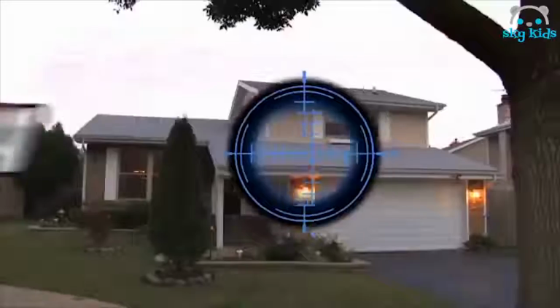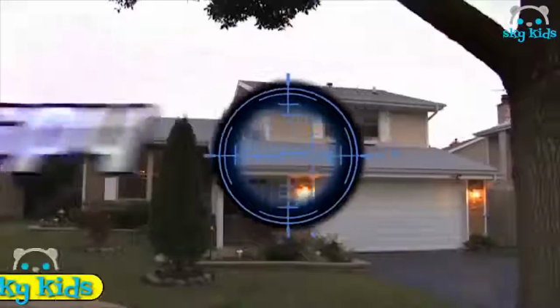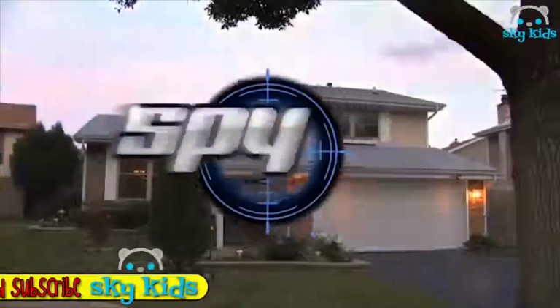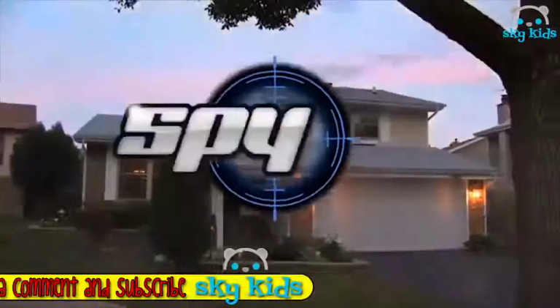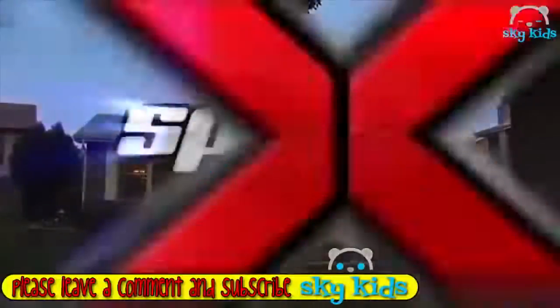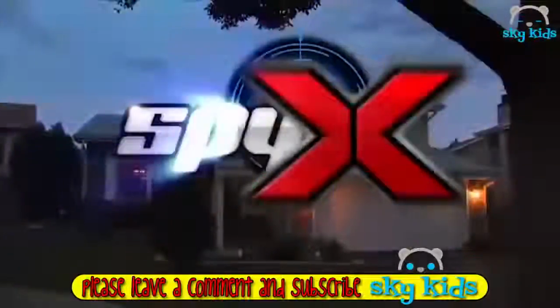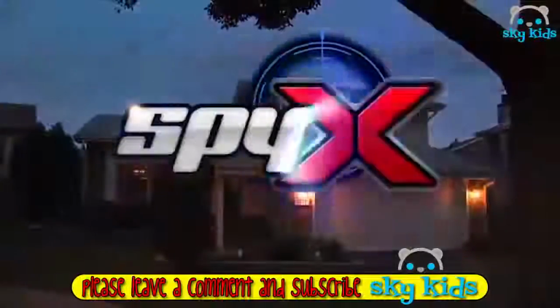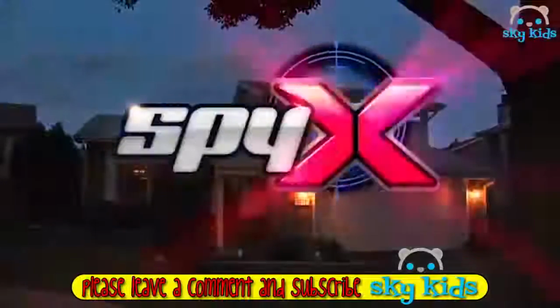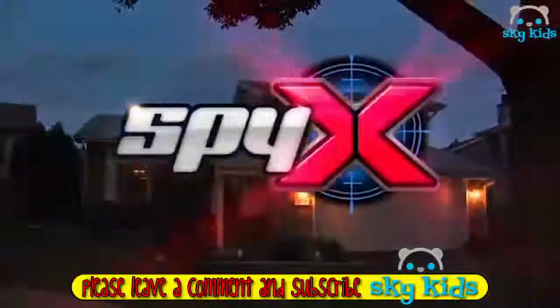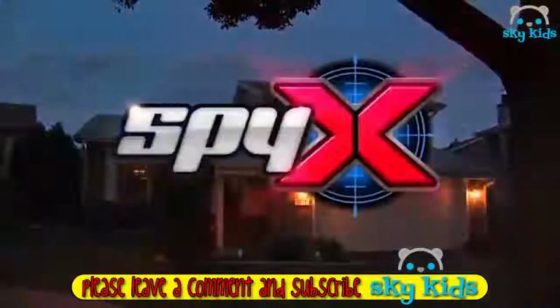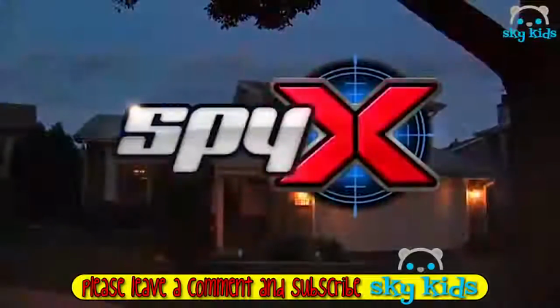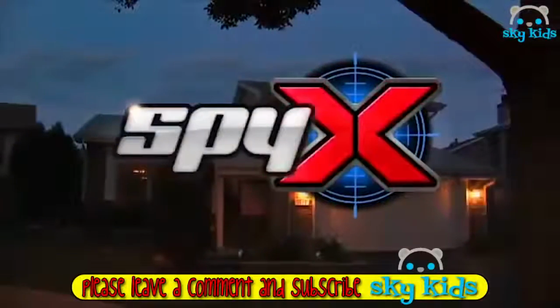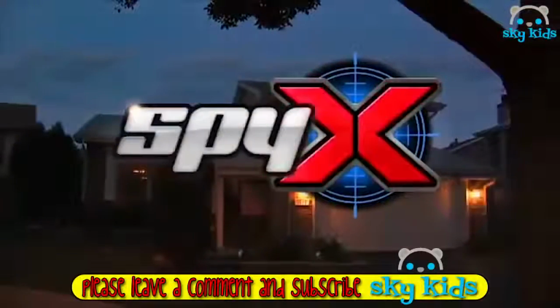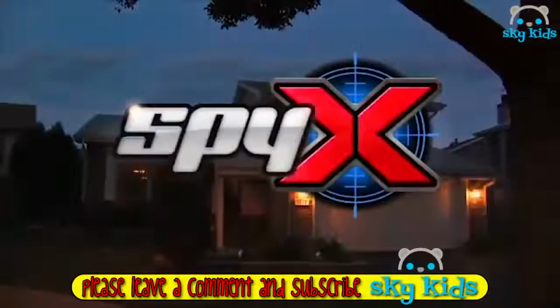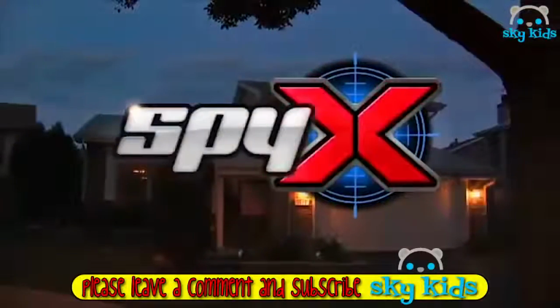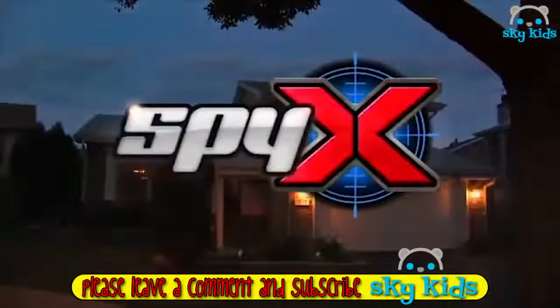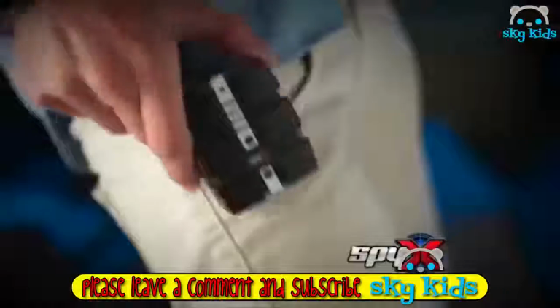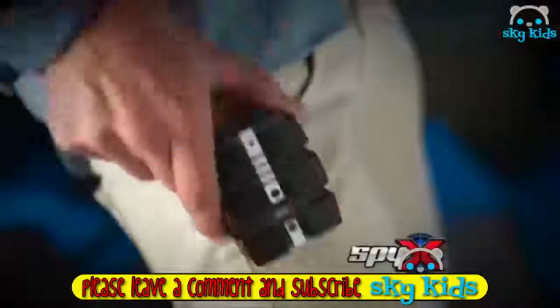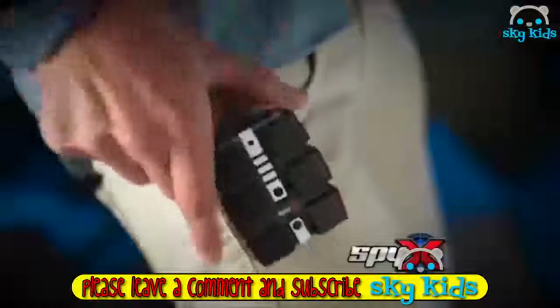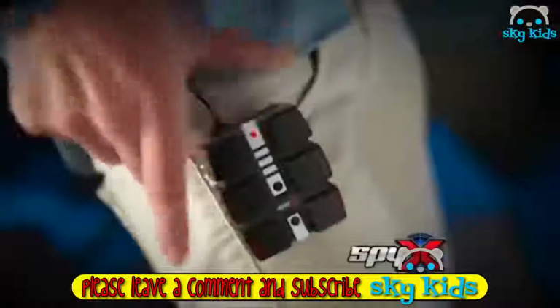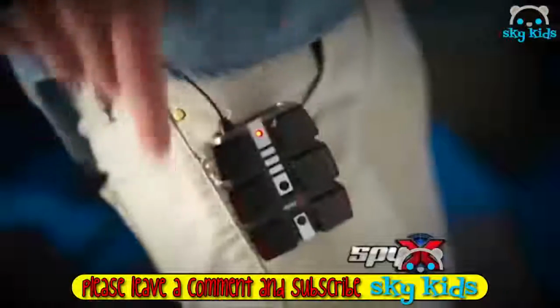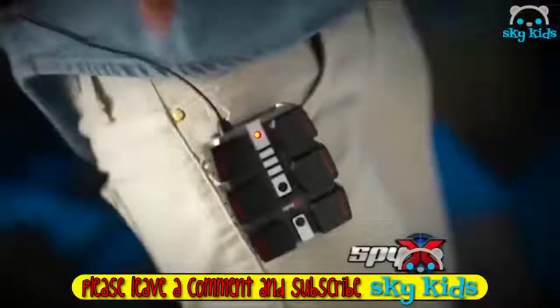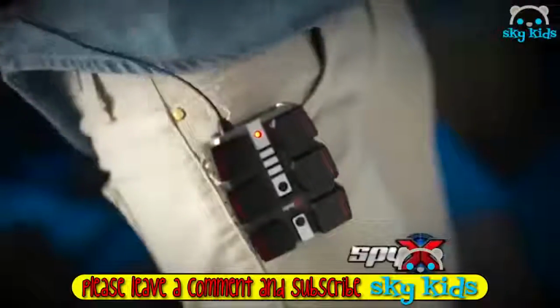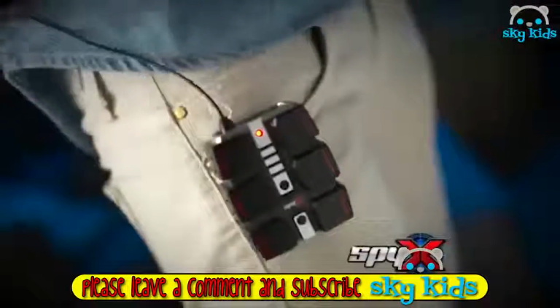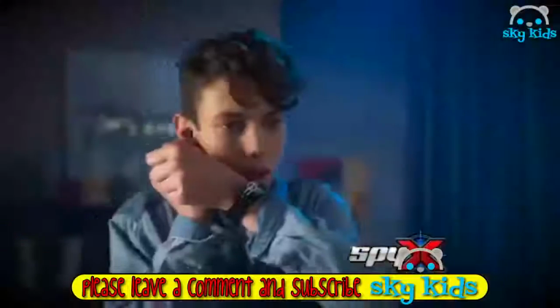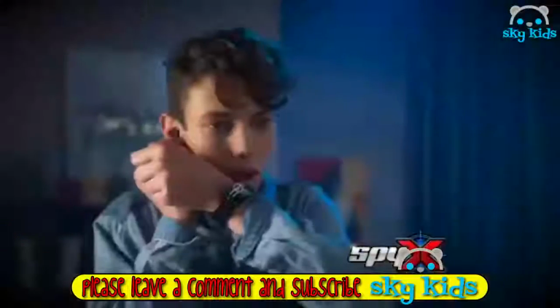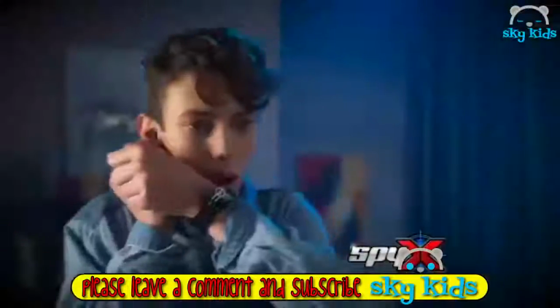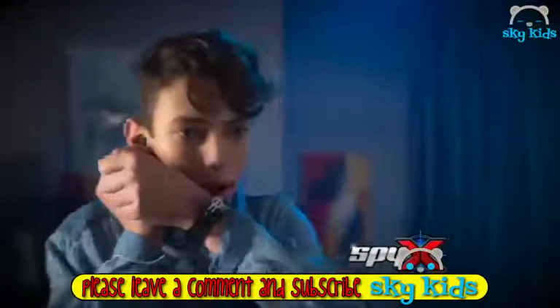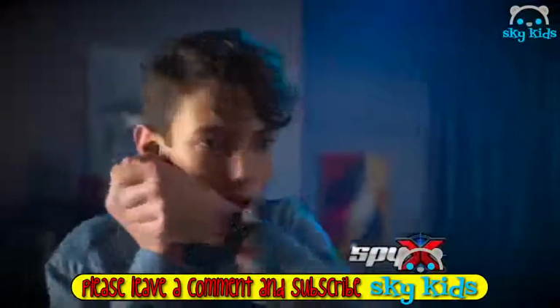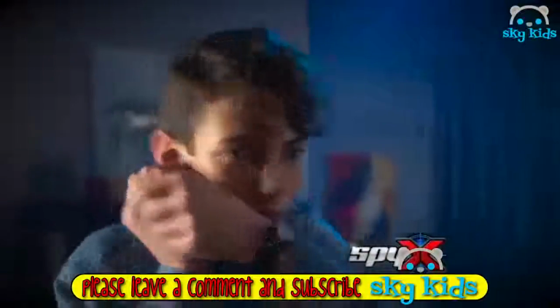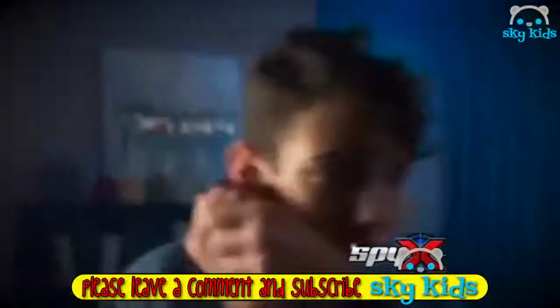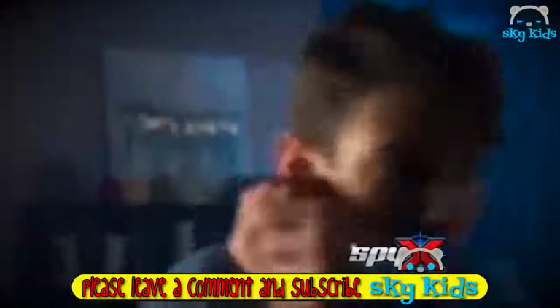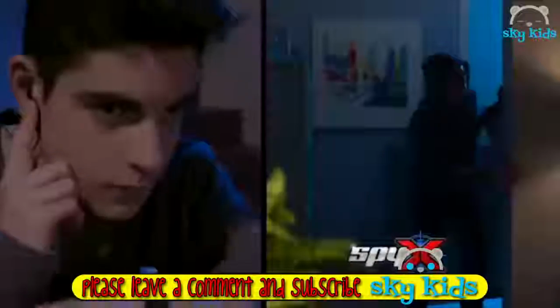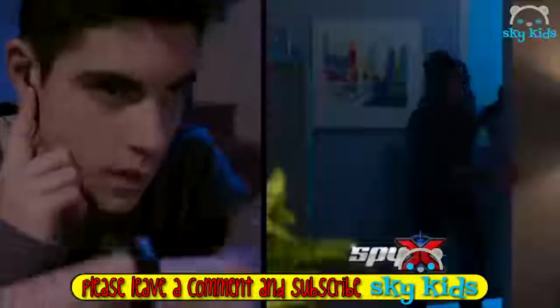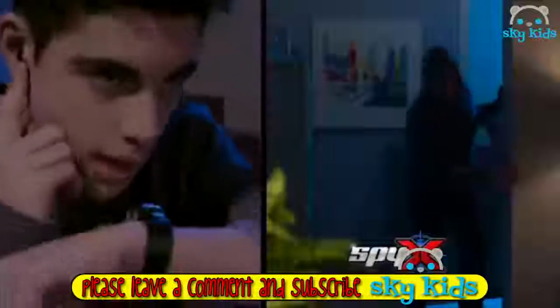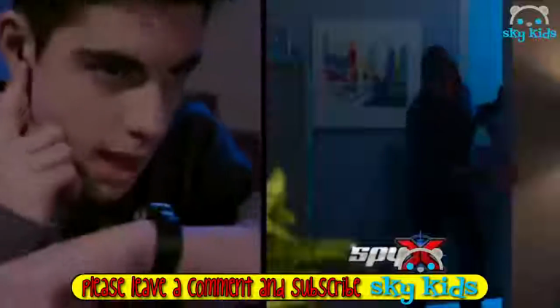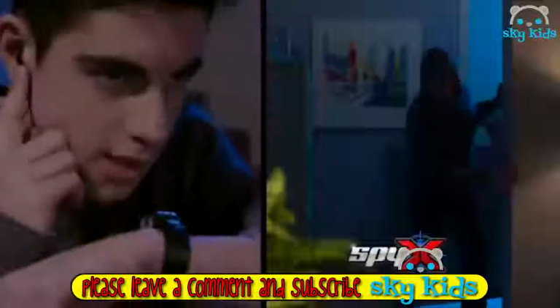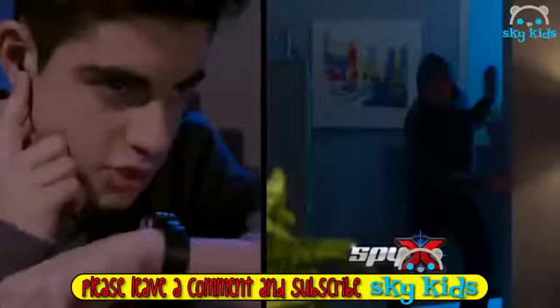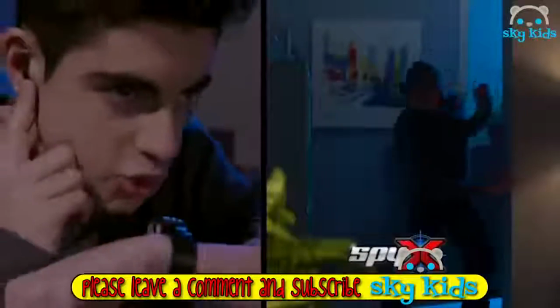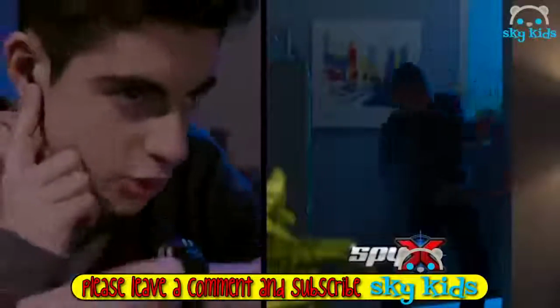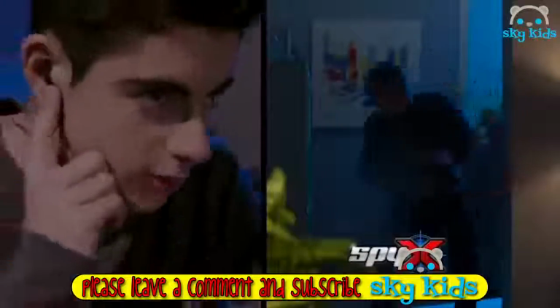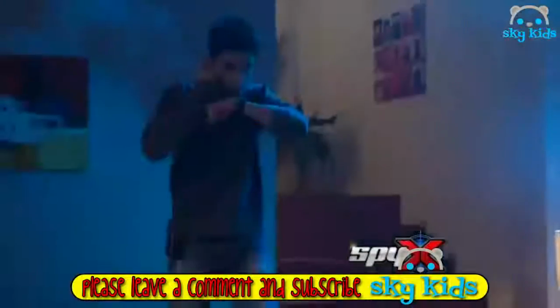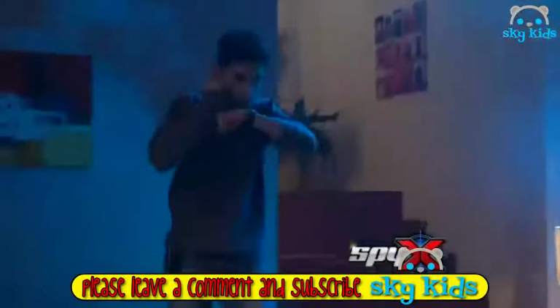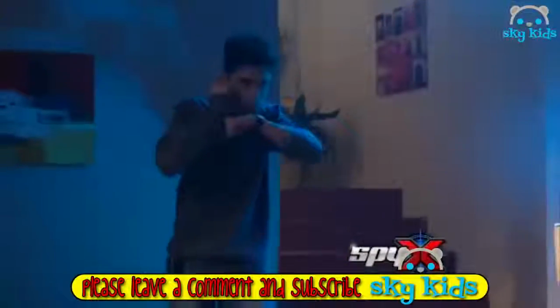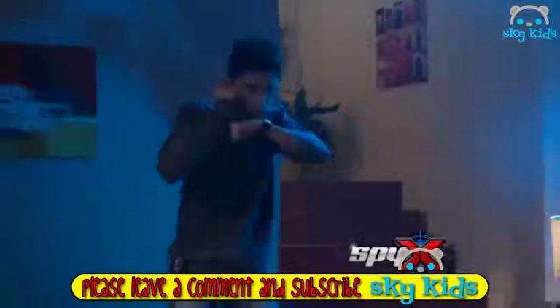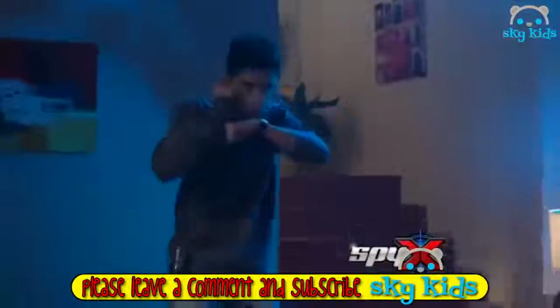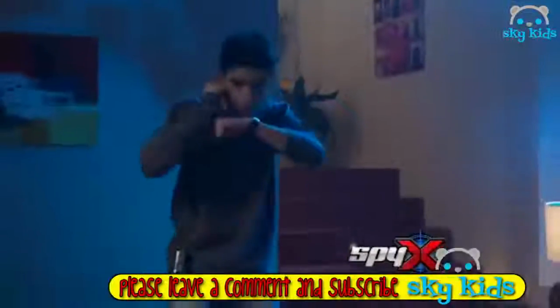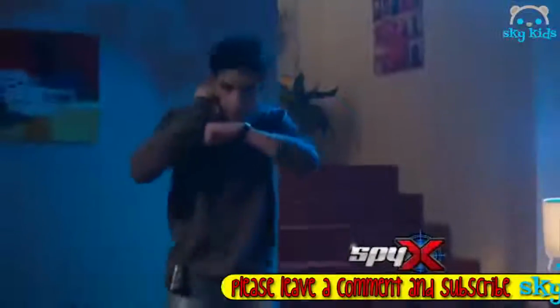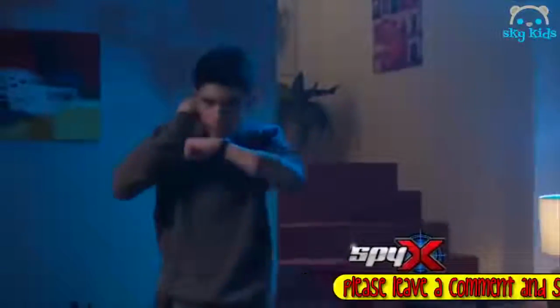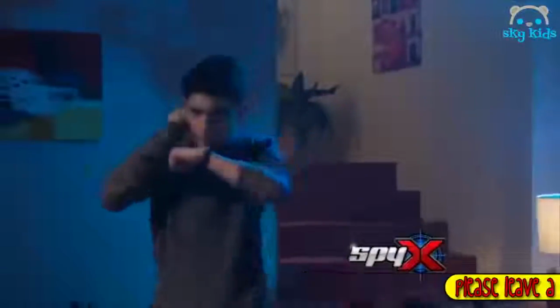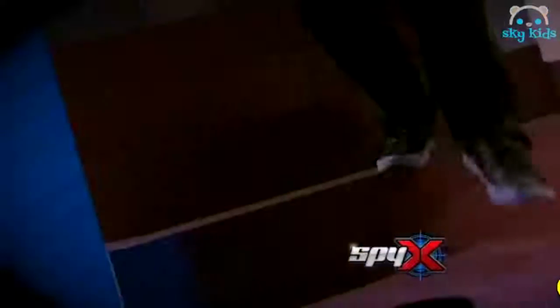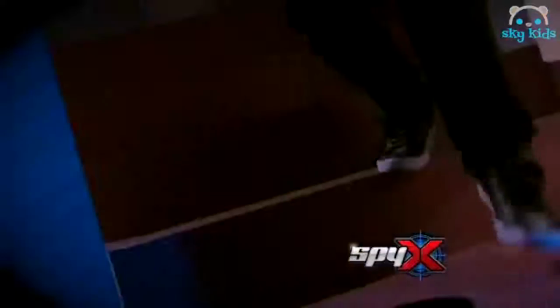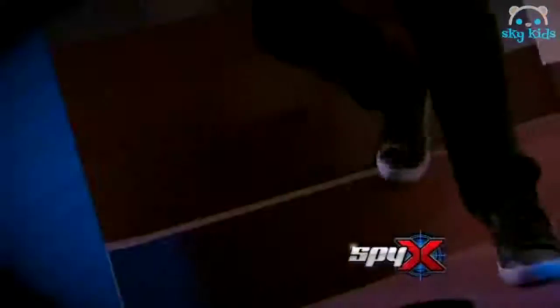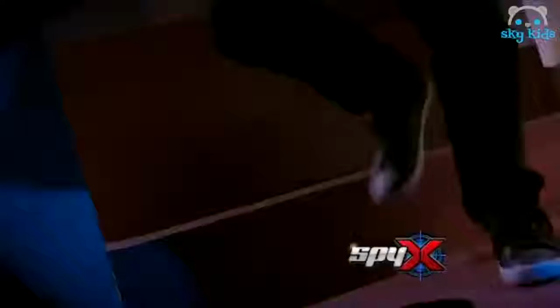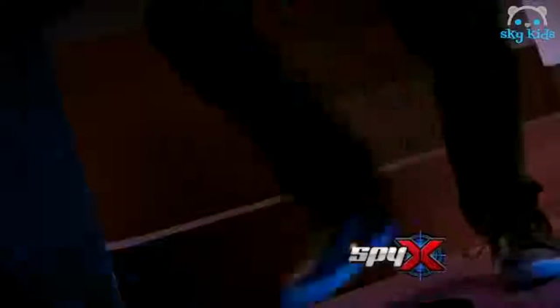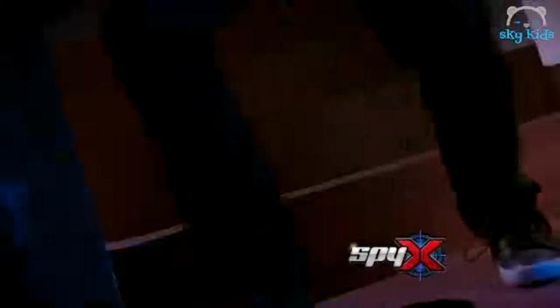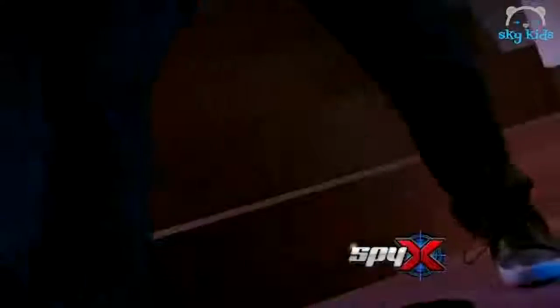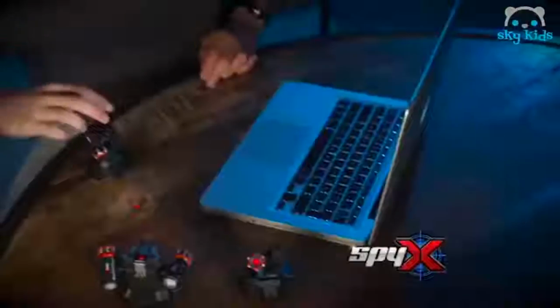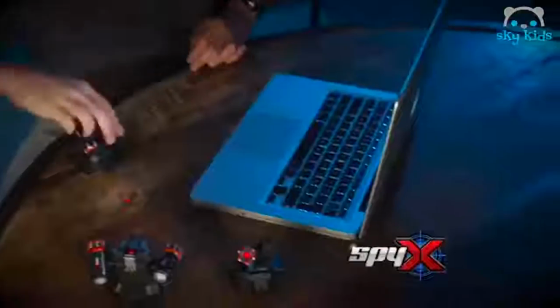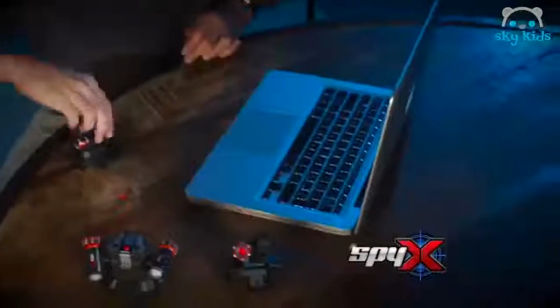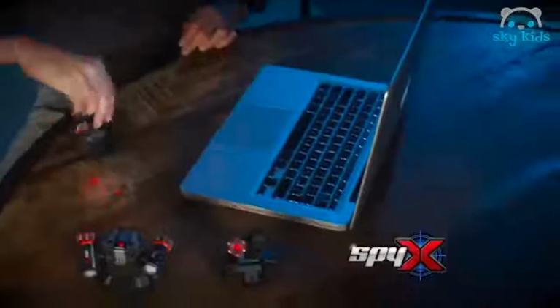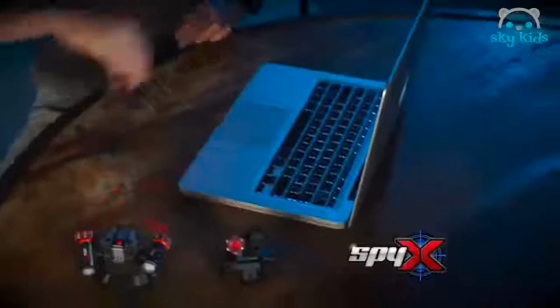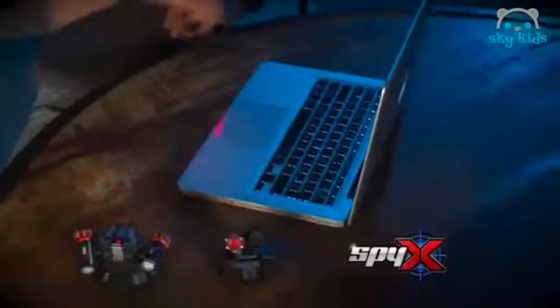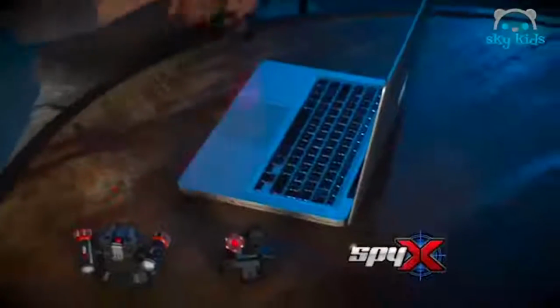Spy X mission begins. Set the trap. Action! Secret agent walkie talkies with wrist microphone.